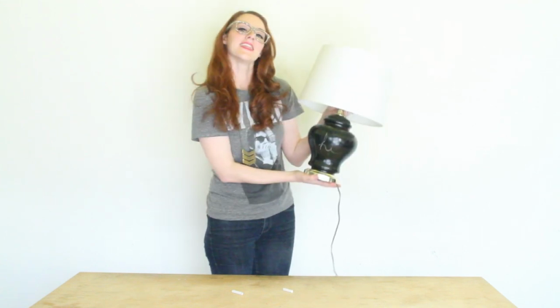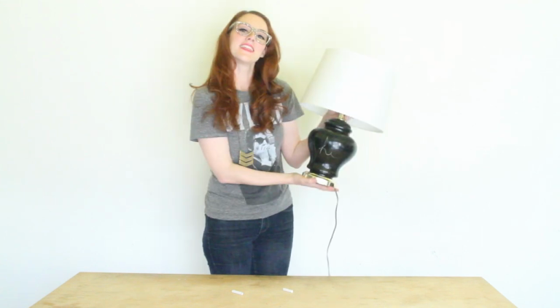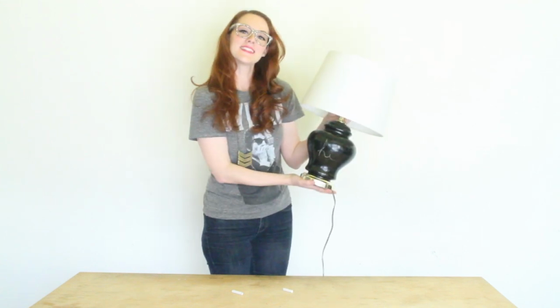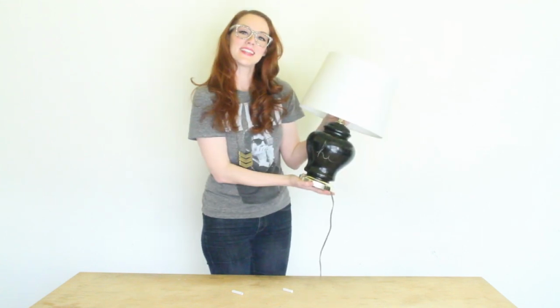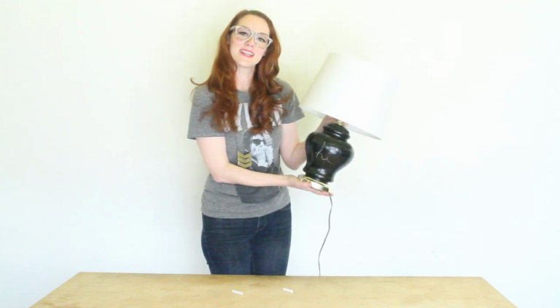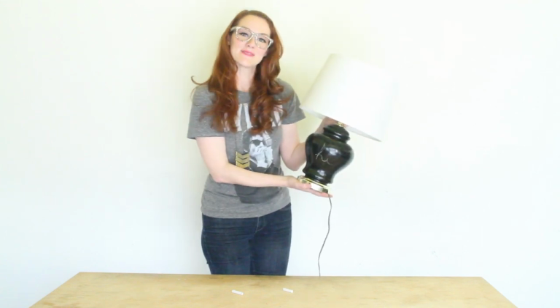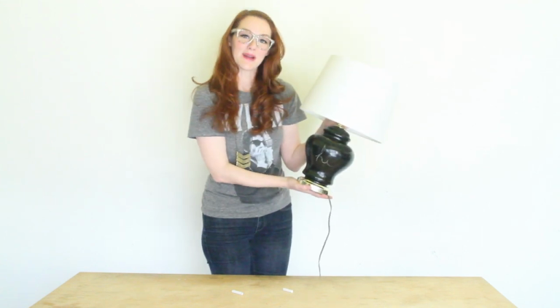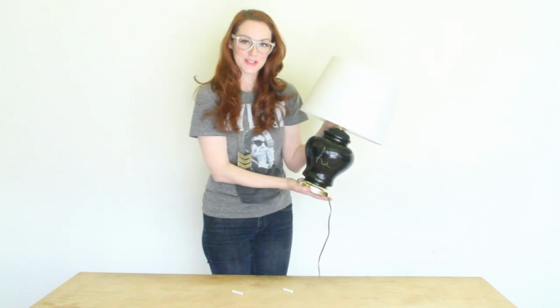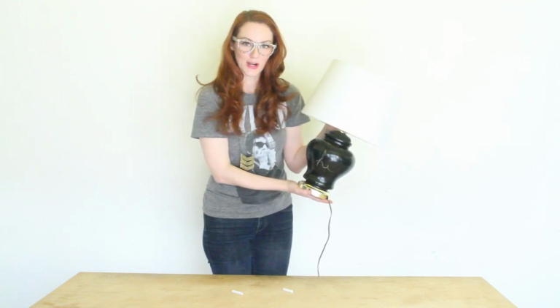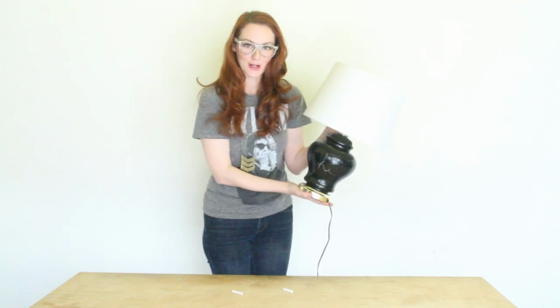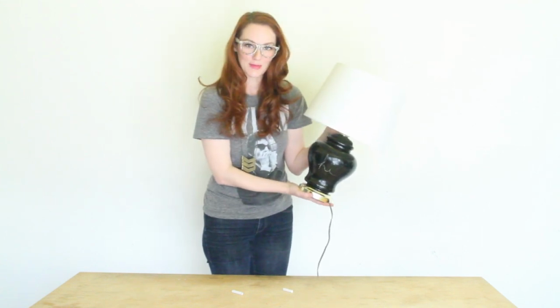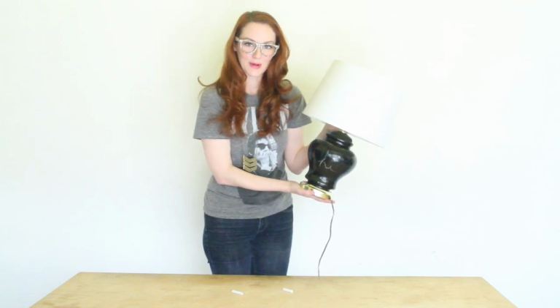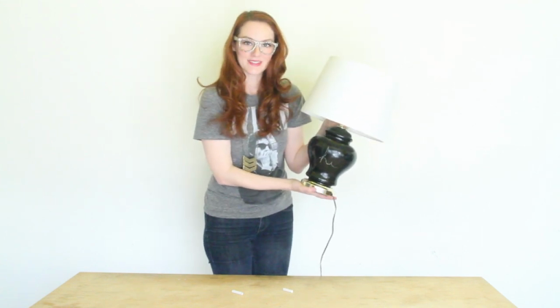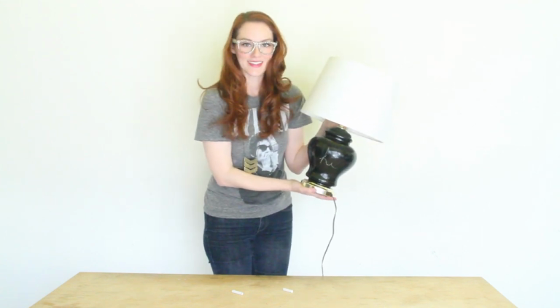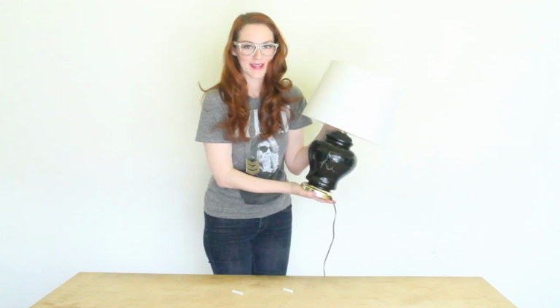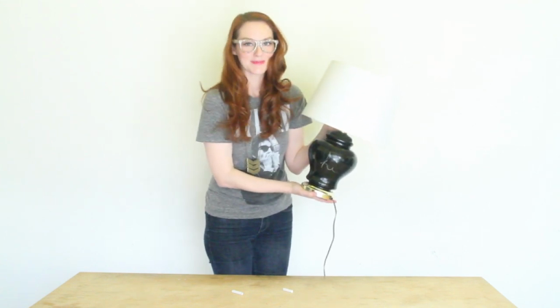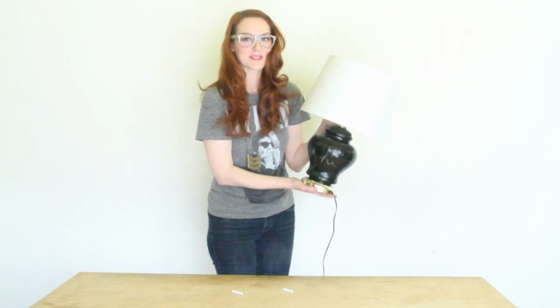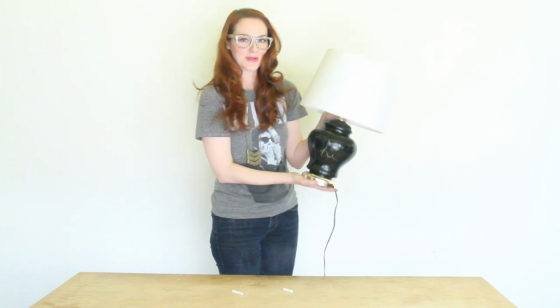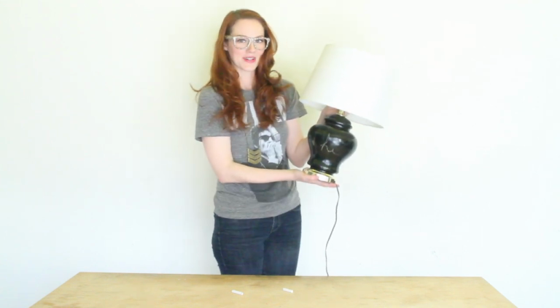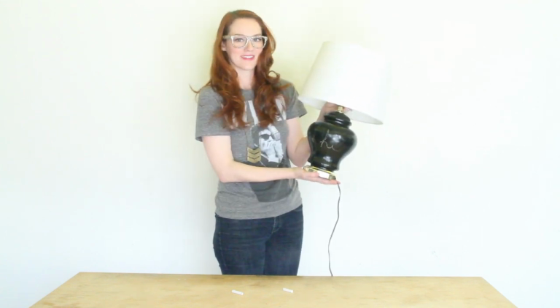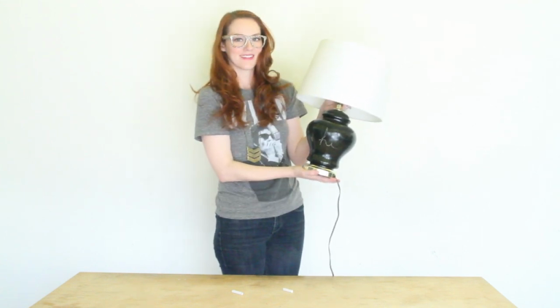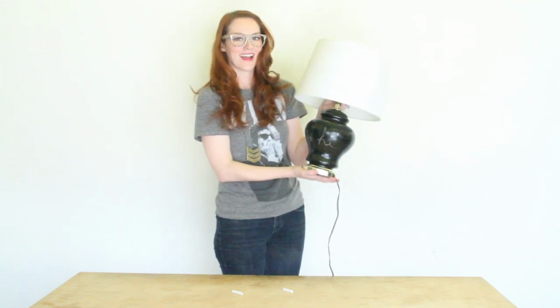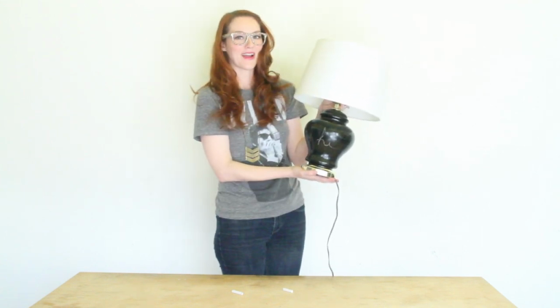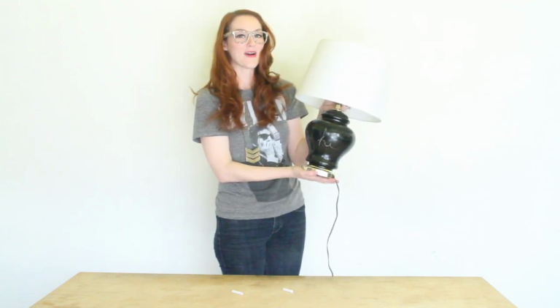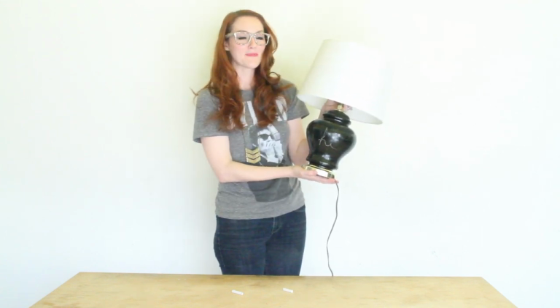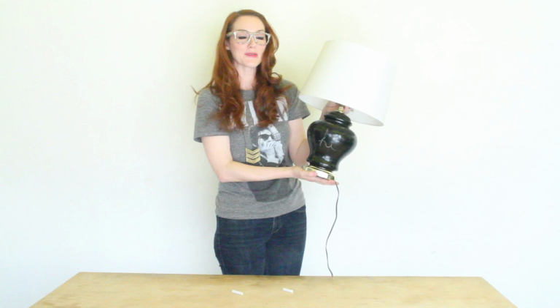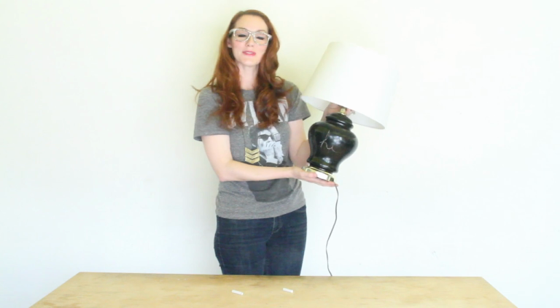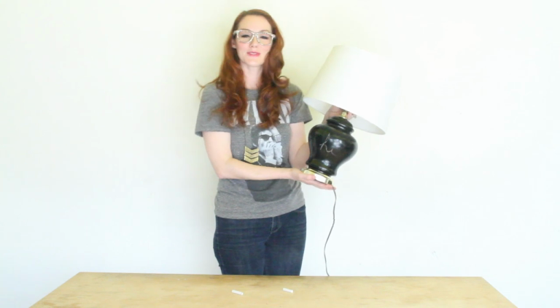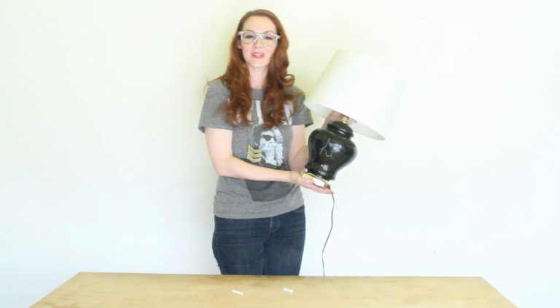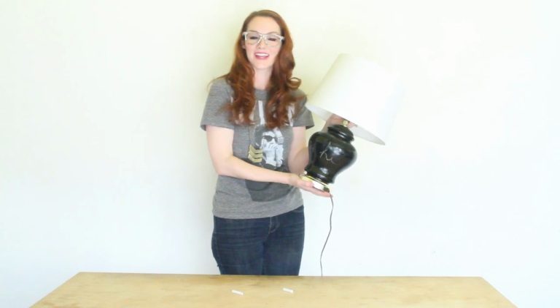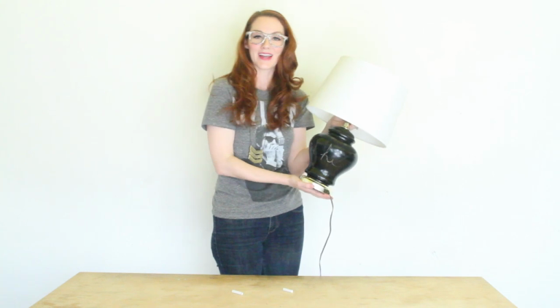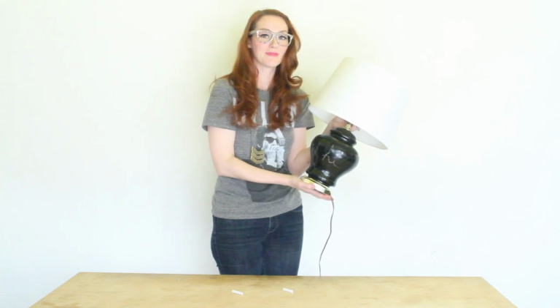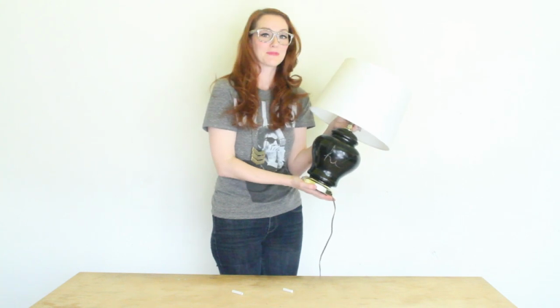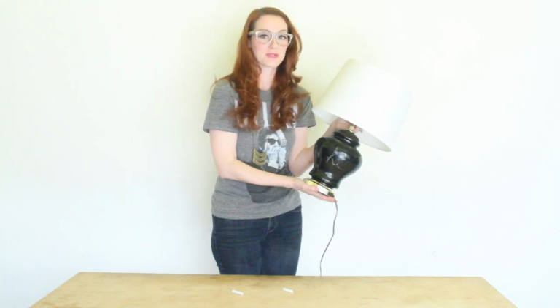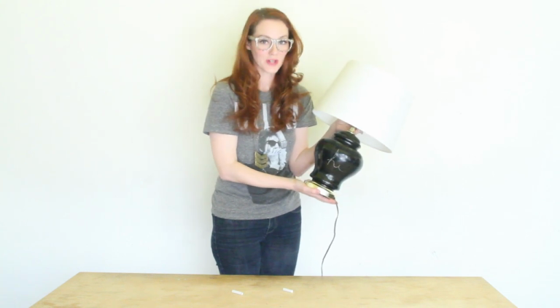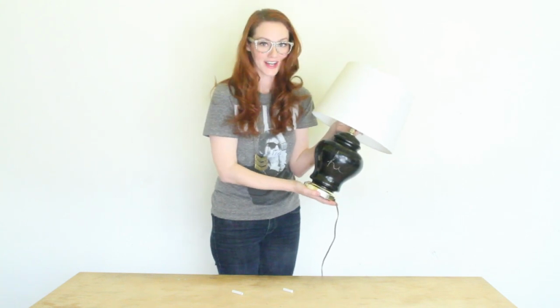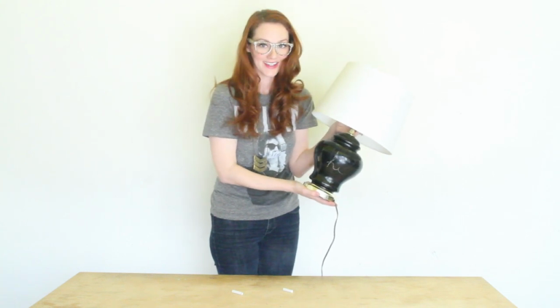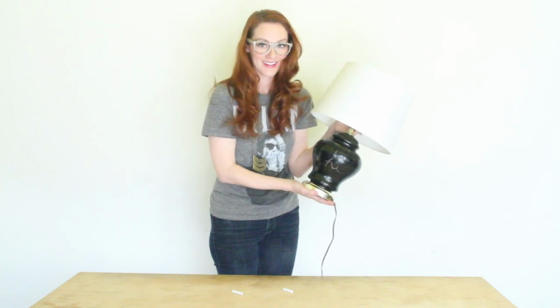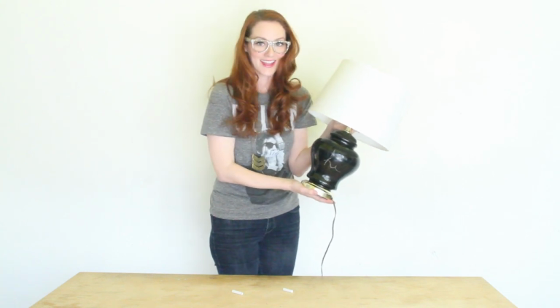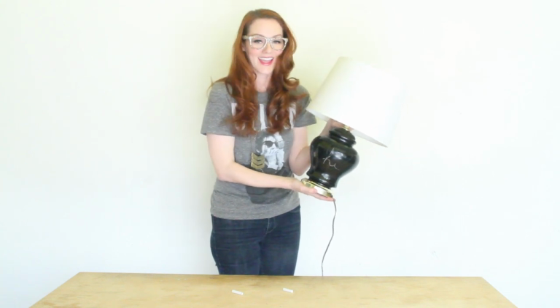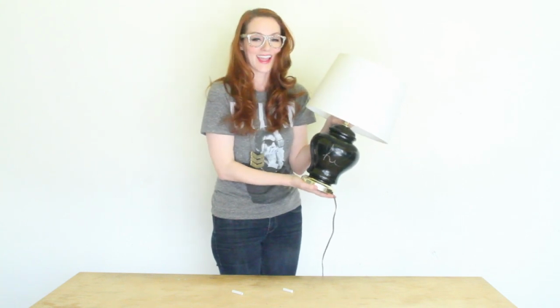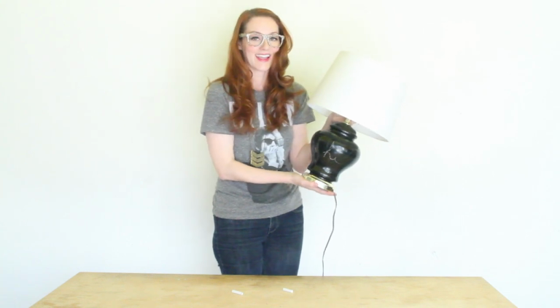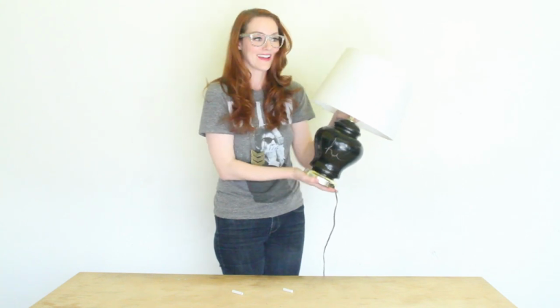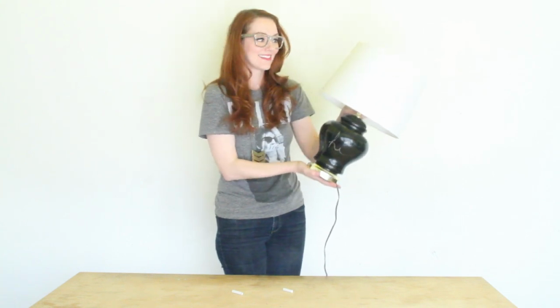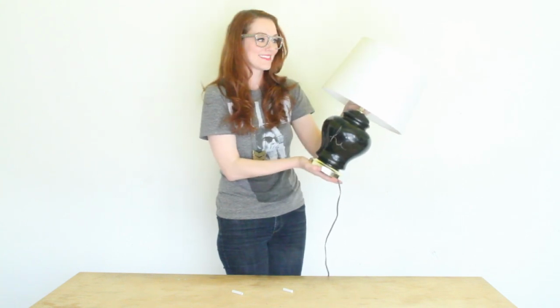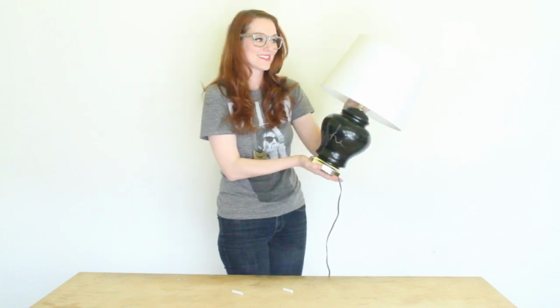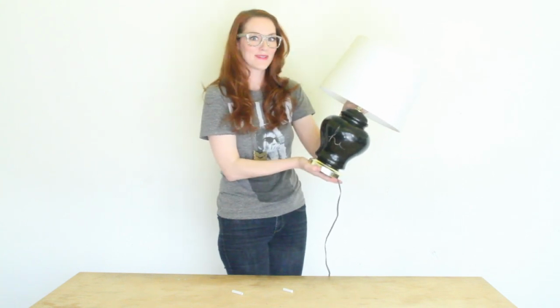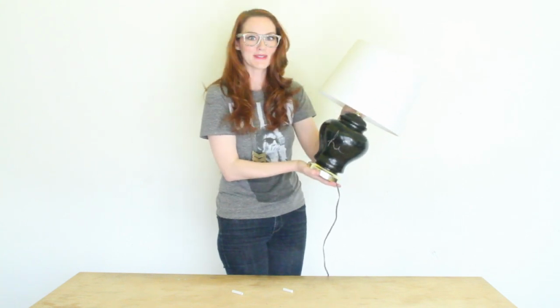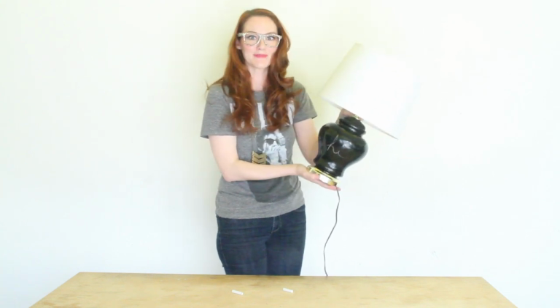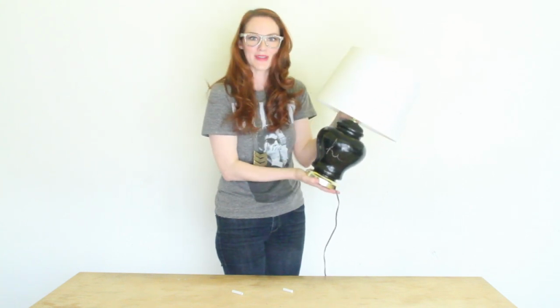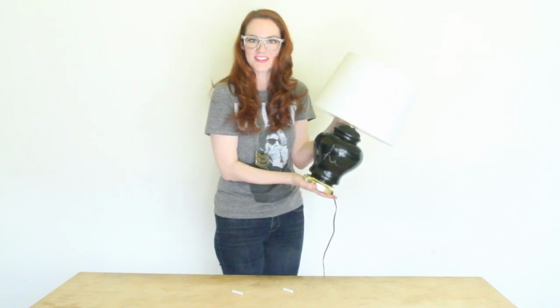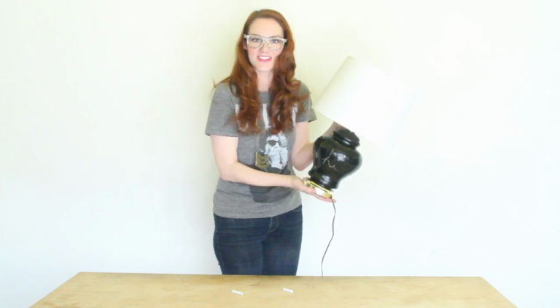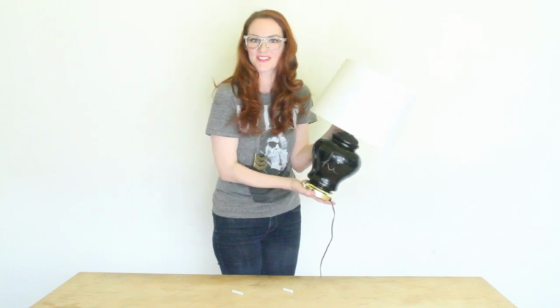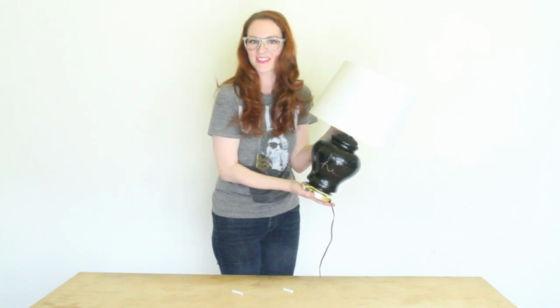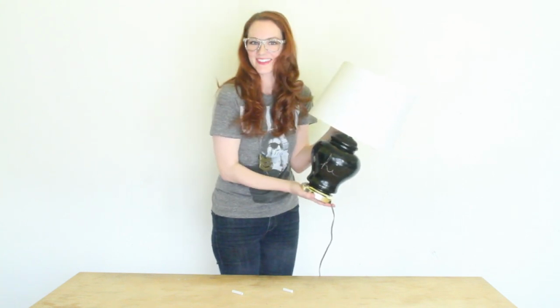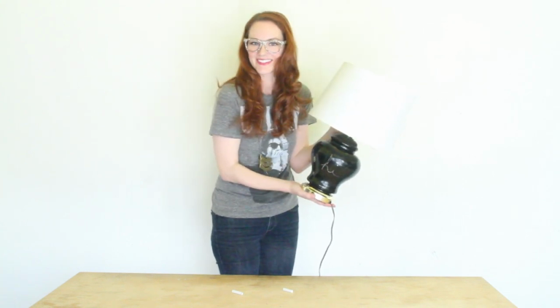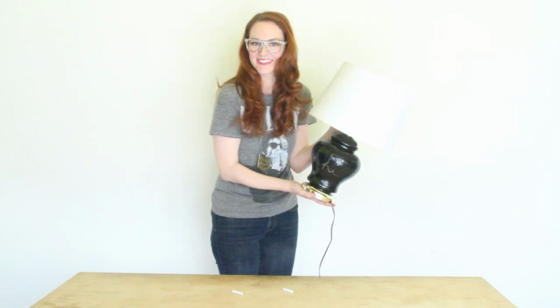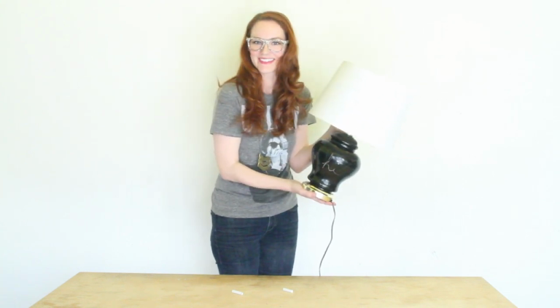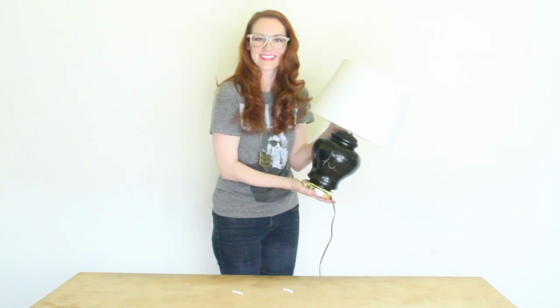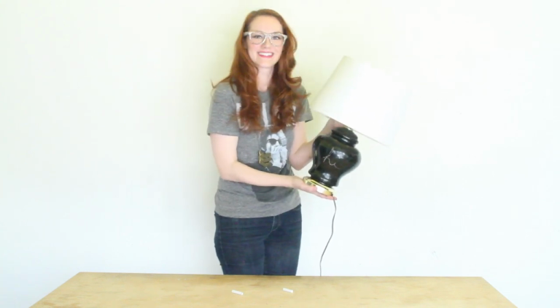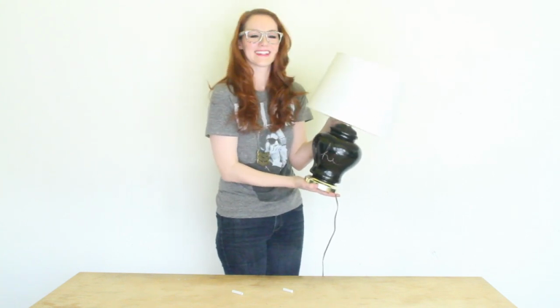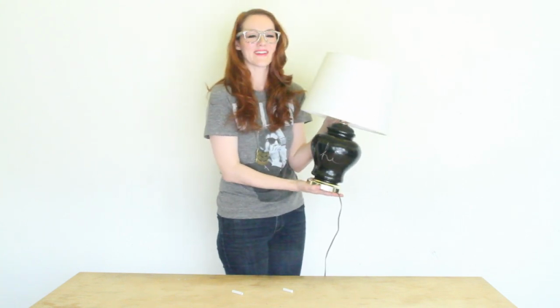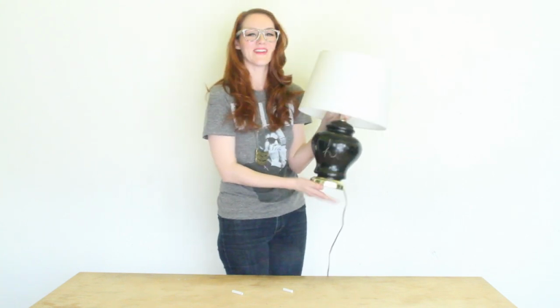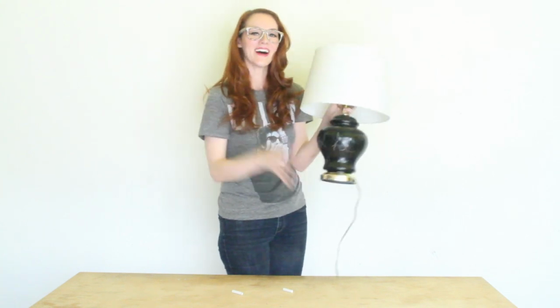This is my chalkboard lamp tutorial. I hope you enjoyed it, I hope you try it, and send me some pictures if you do. Bye!